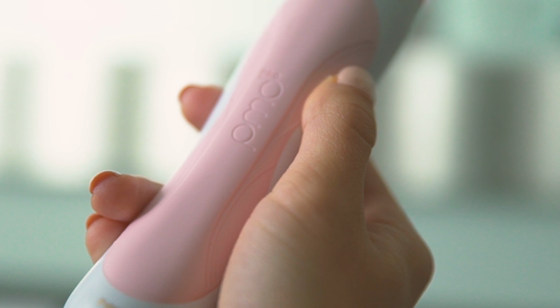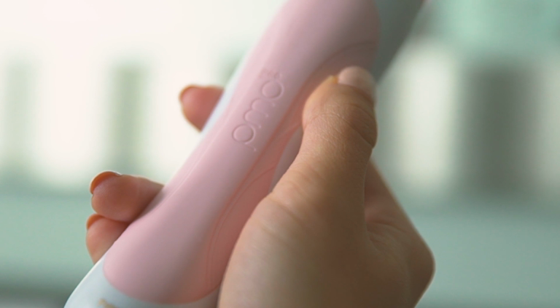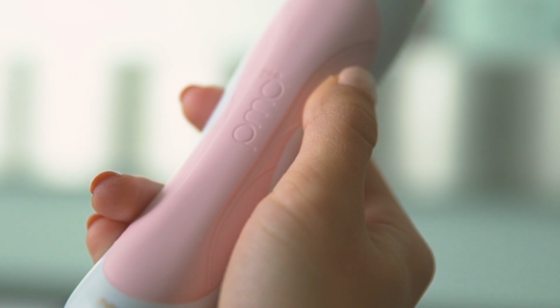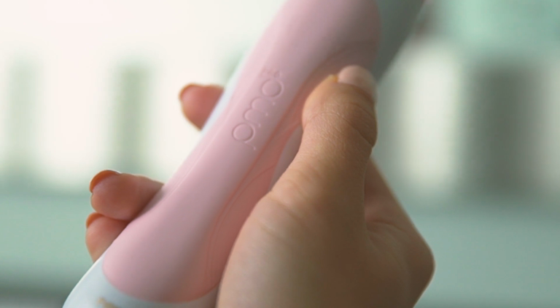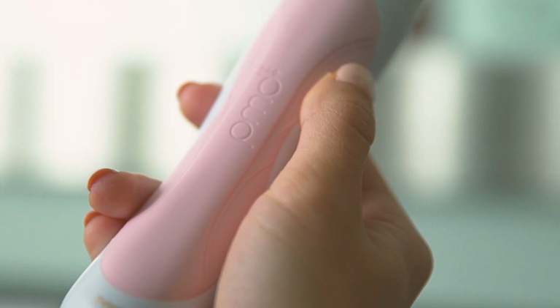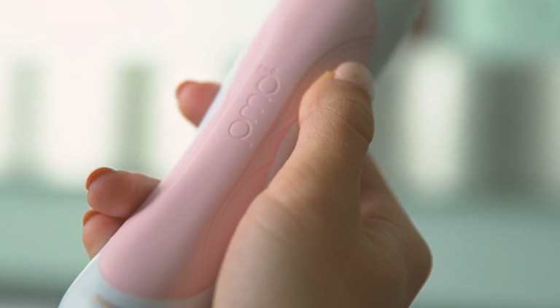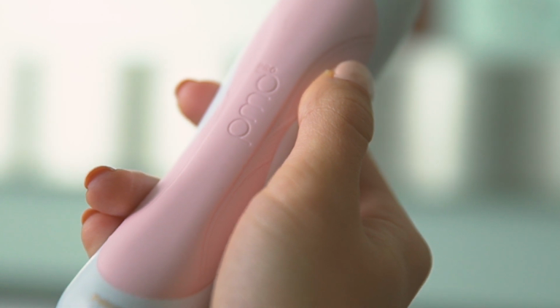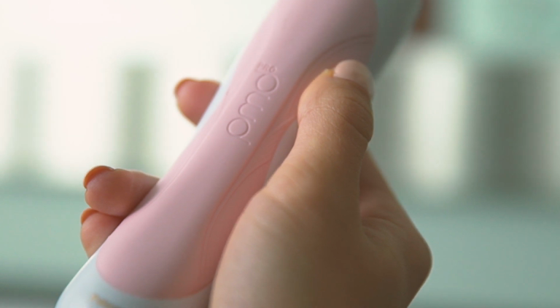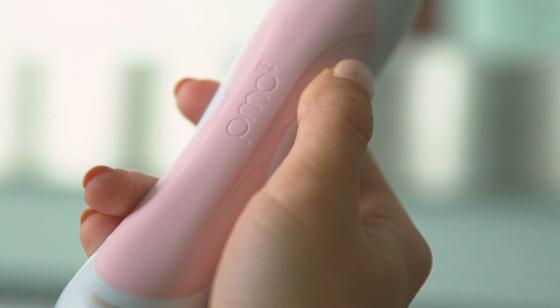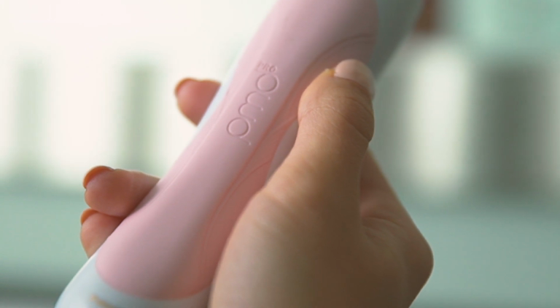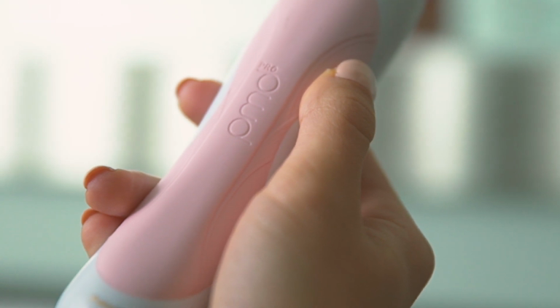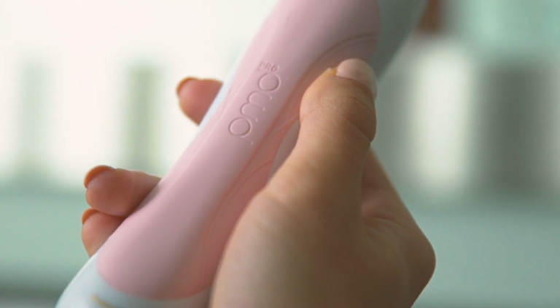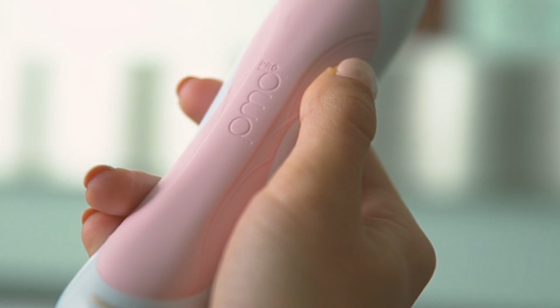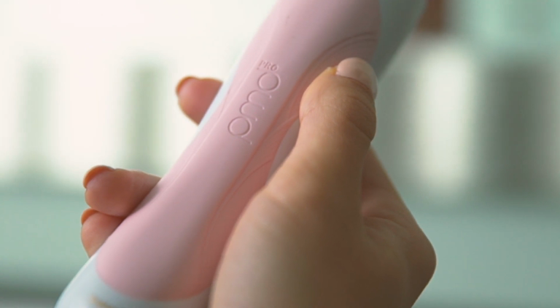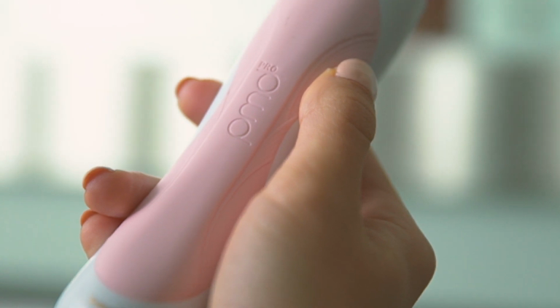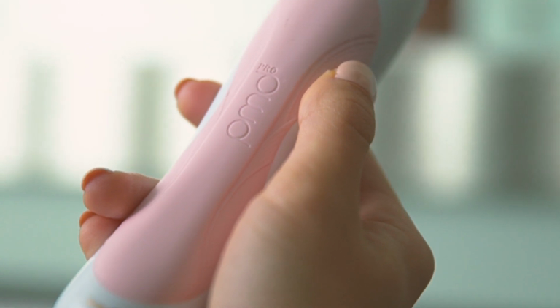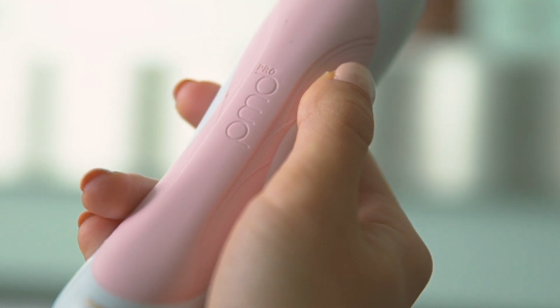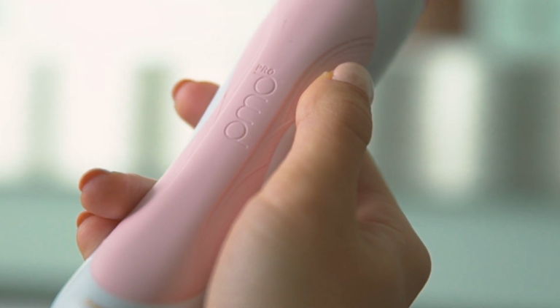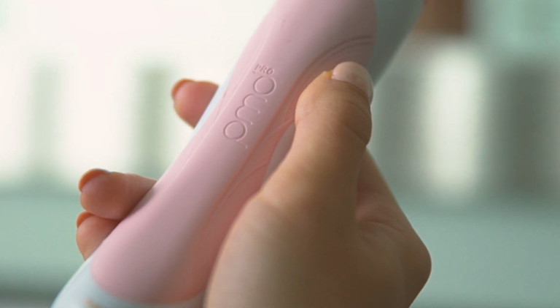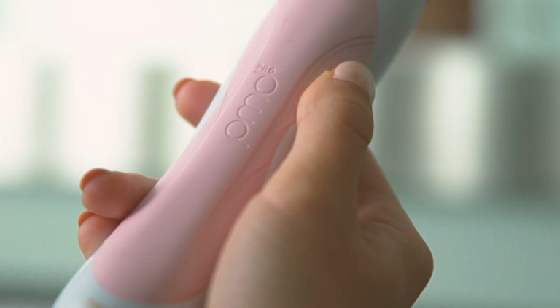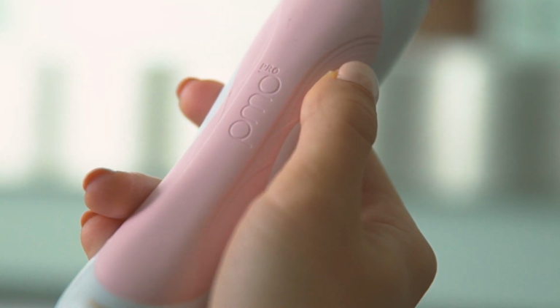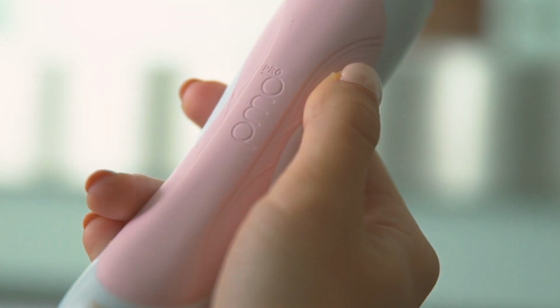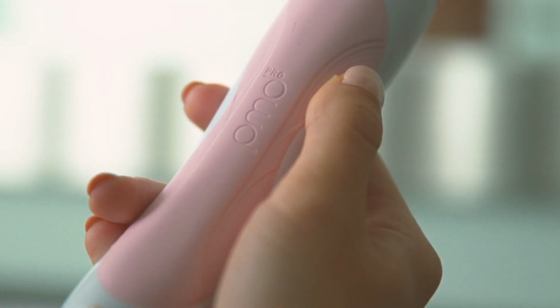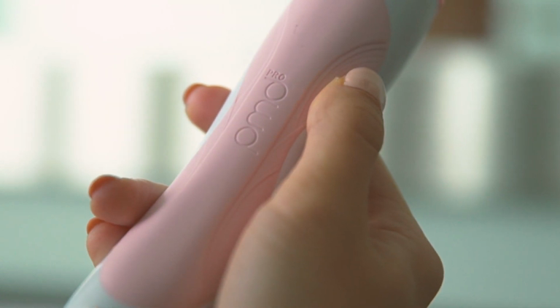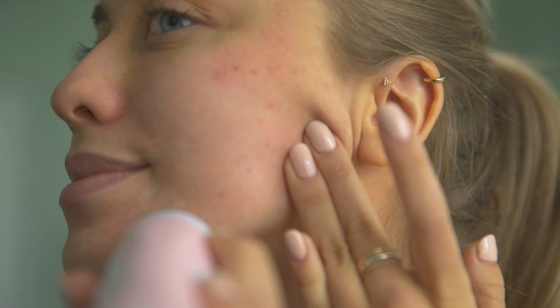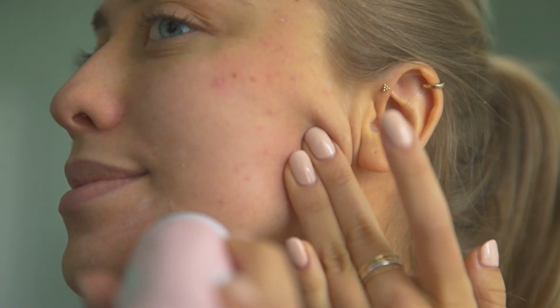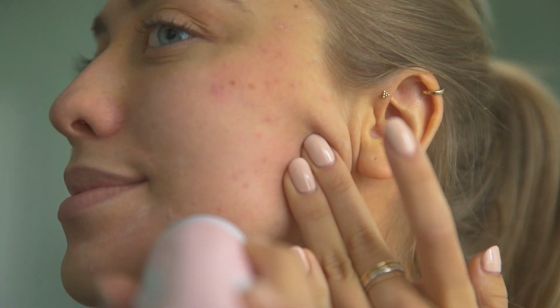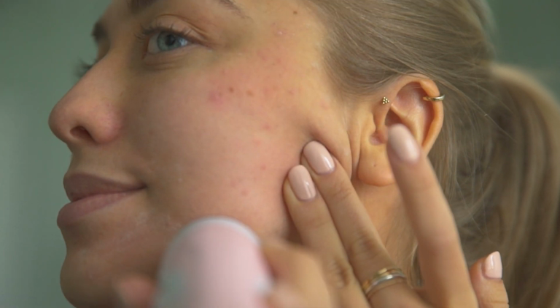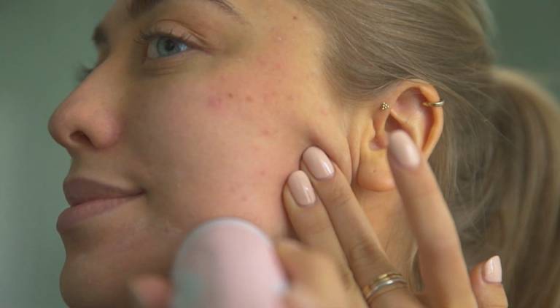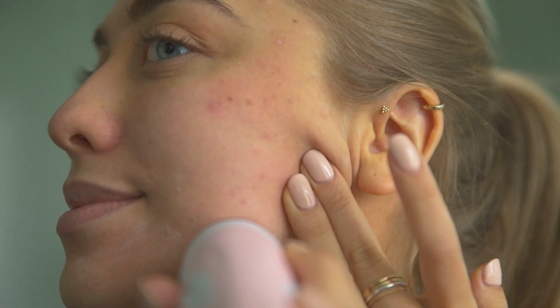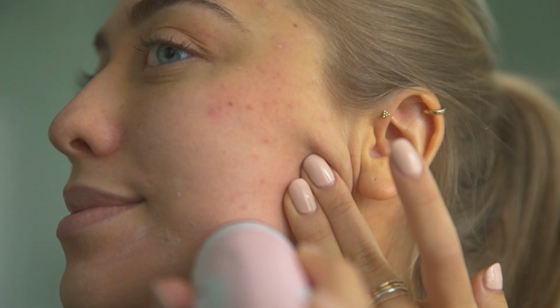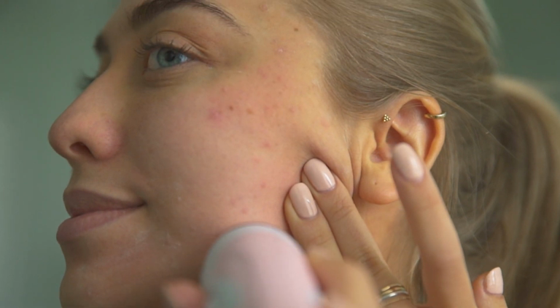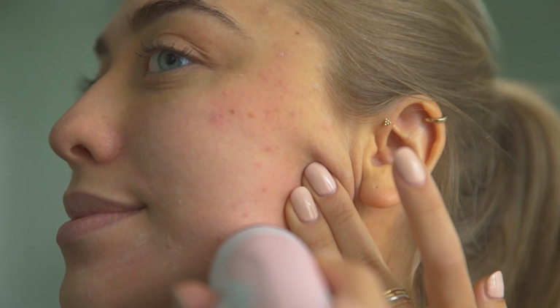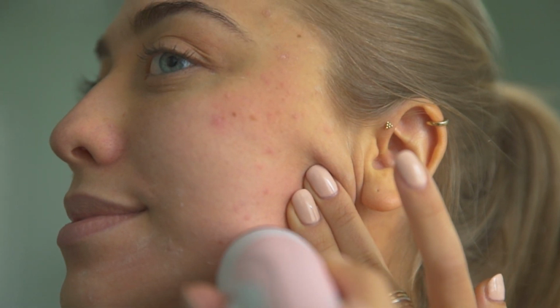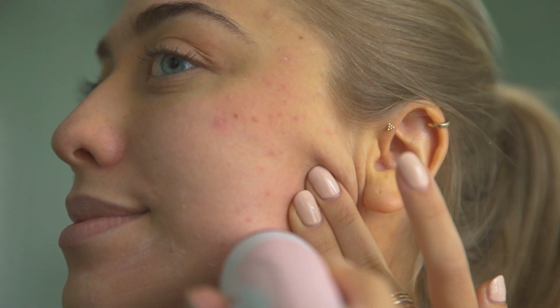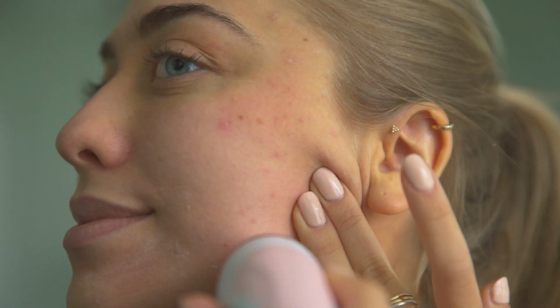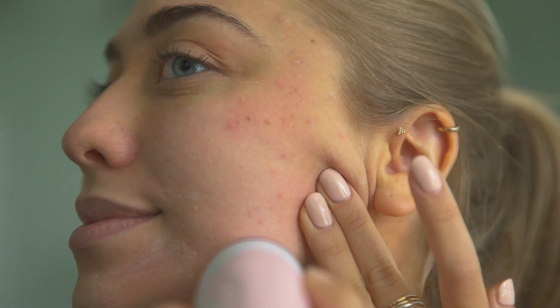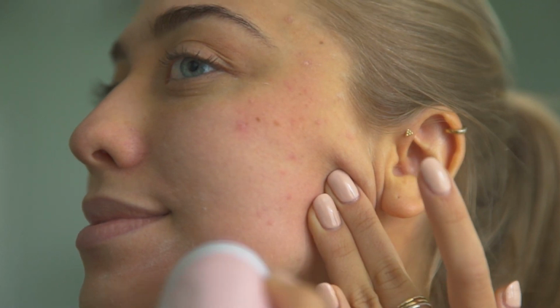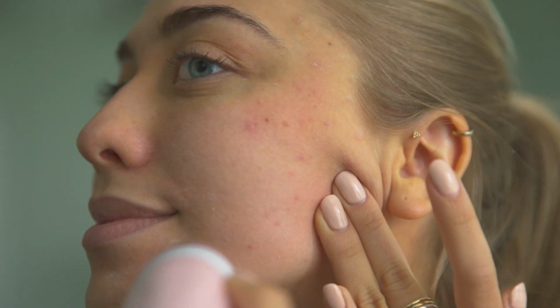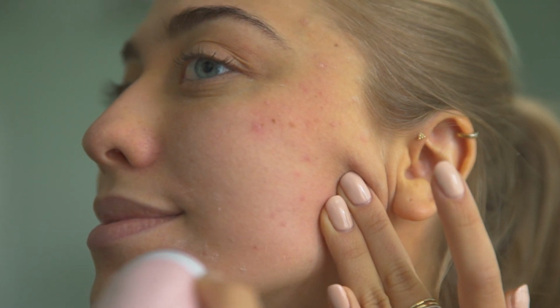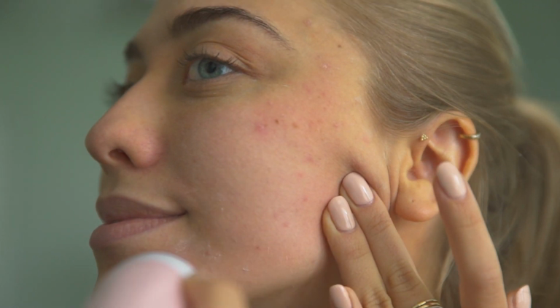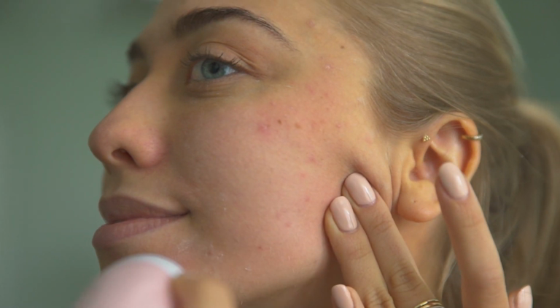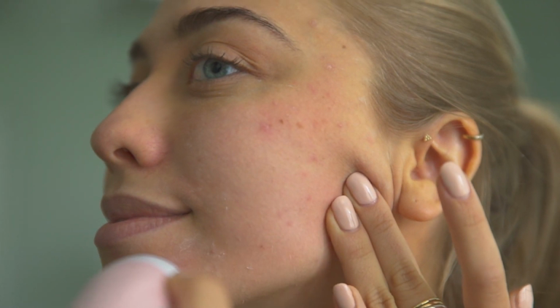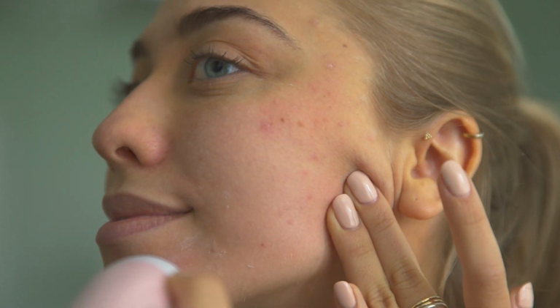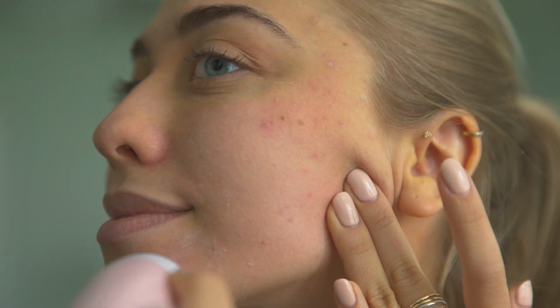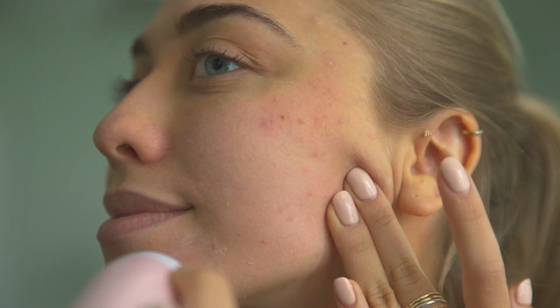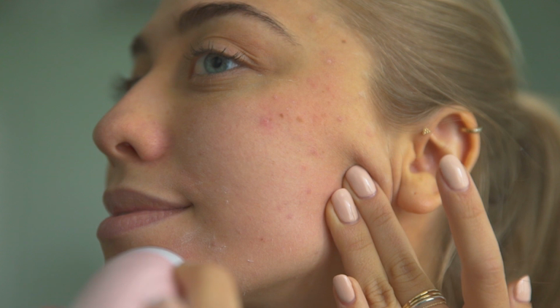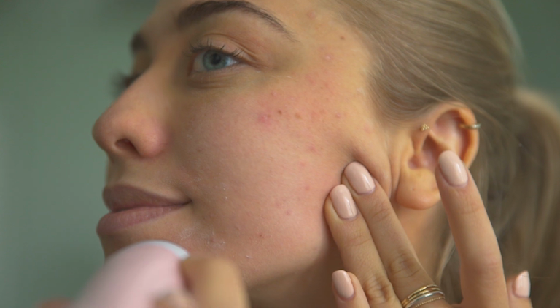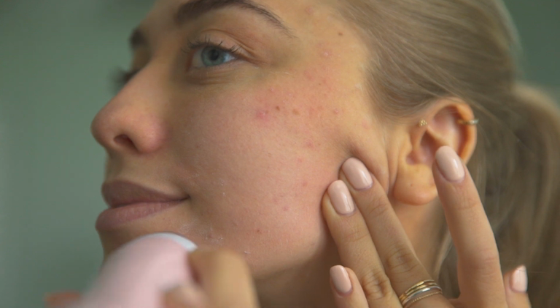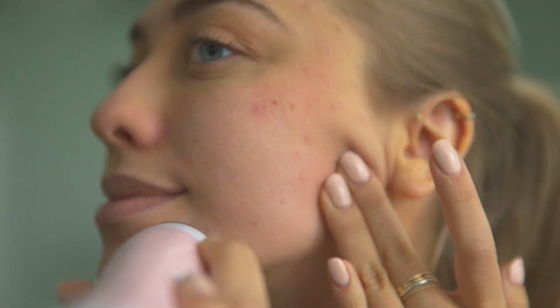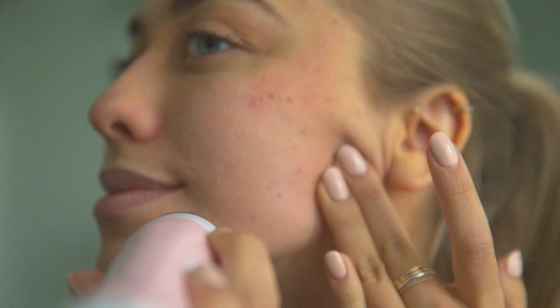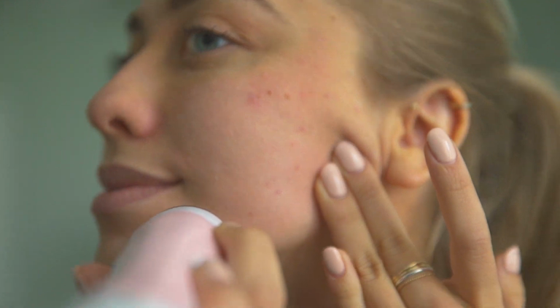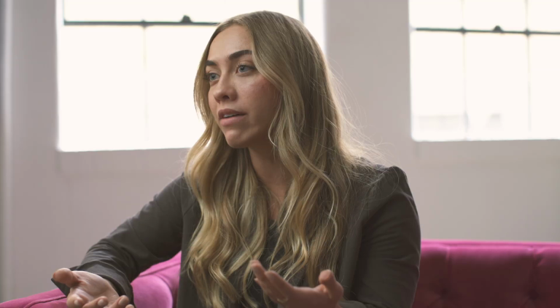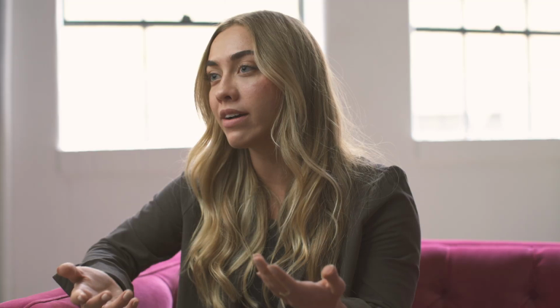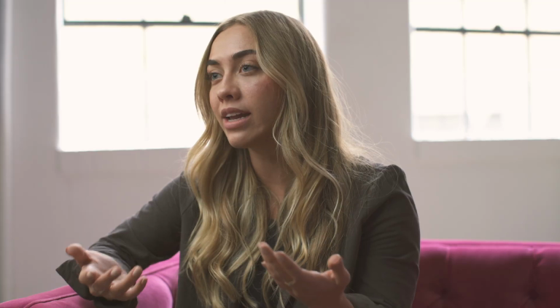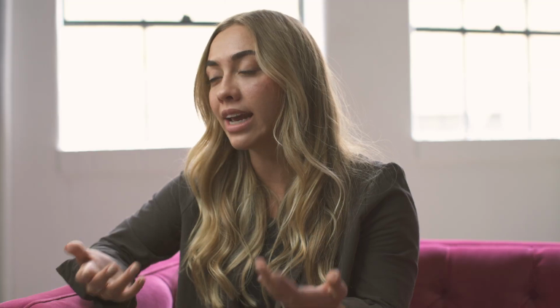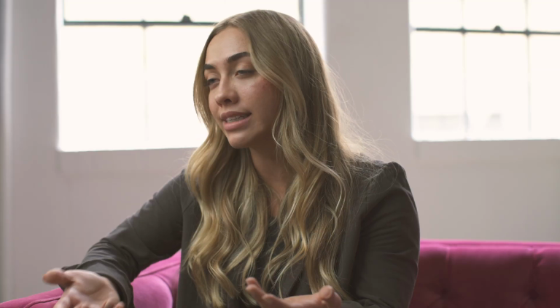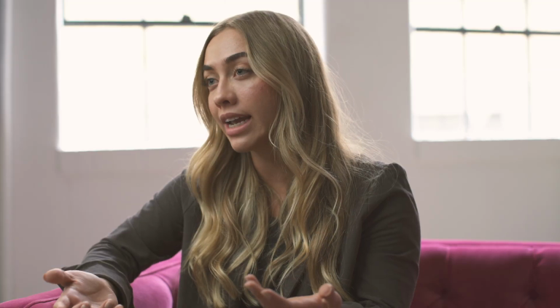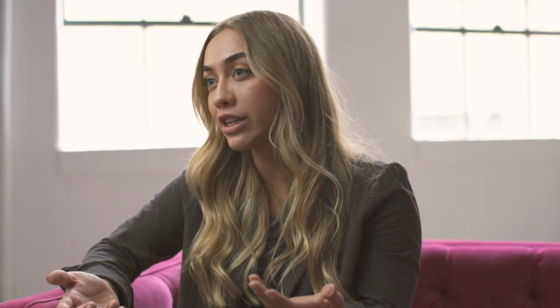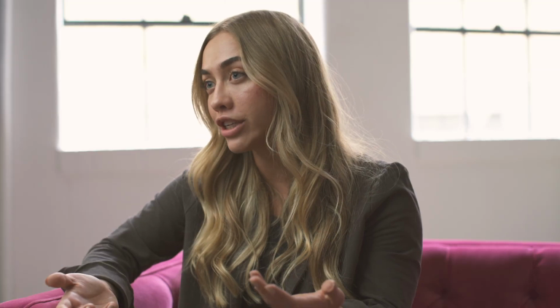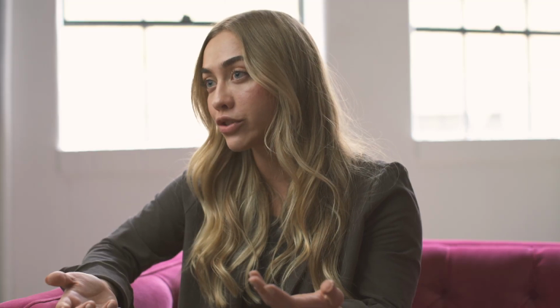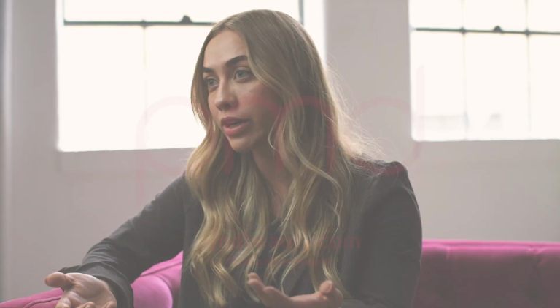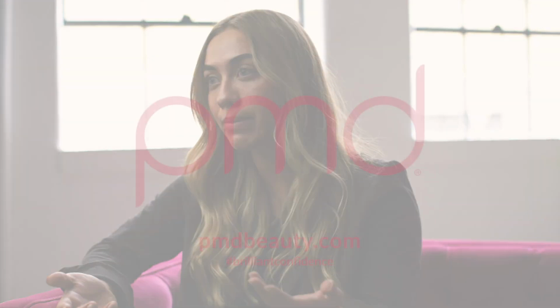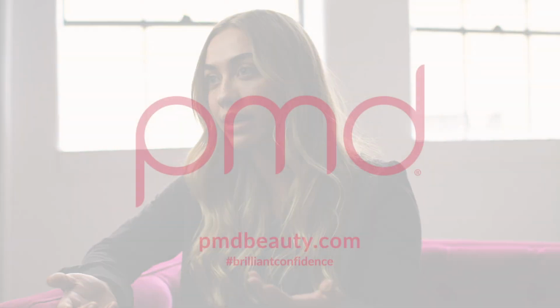The Personal Microderm is great to use, whether you're using it as maintenance or if you're using it as your main form of an anti-aging treatment.